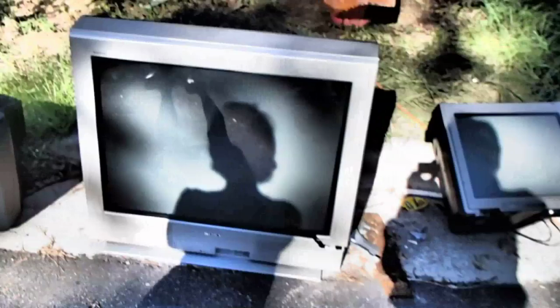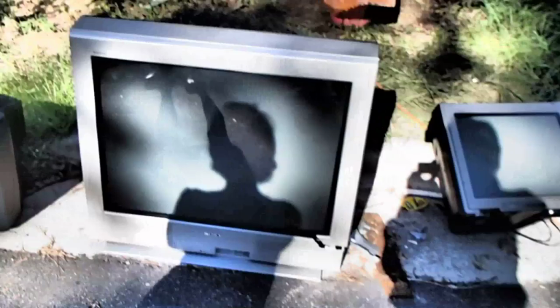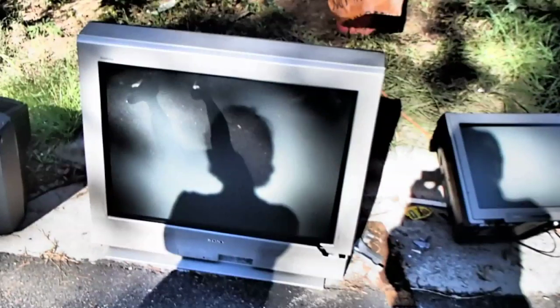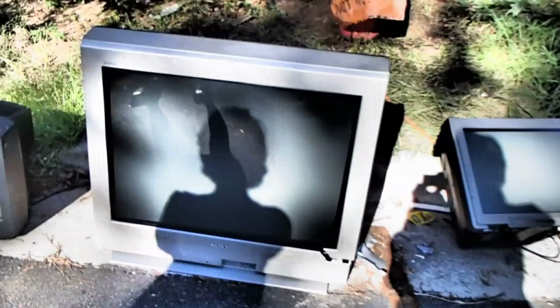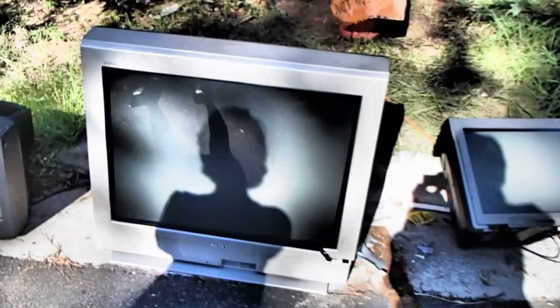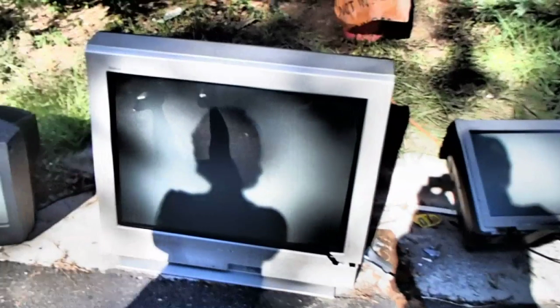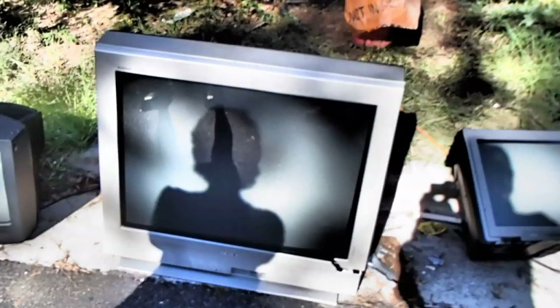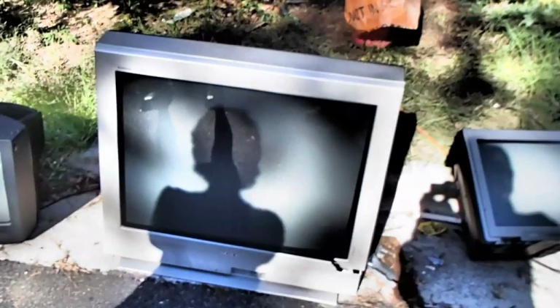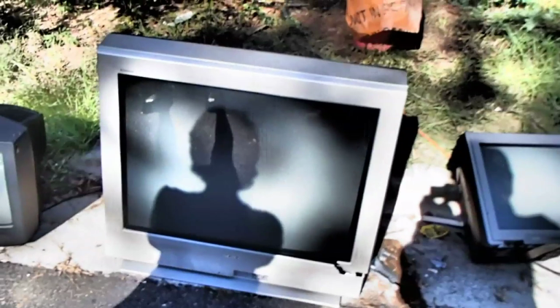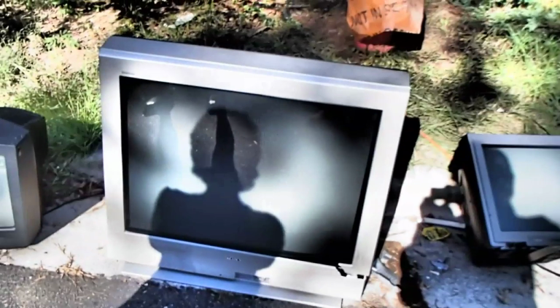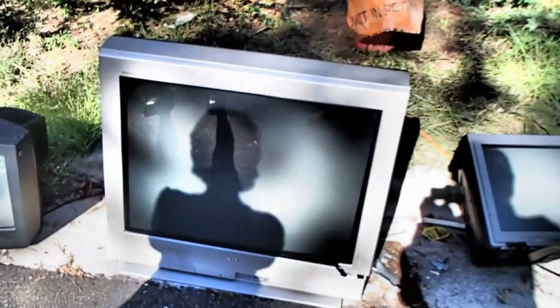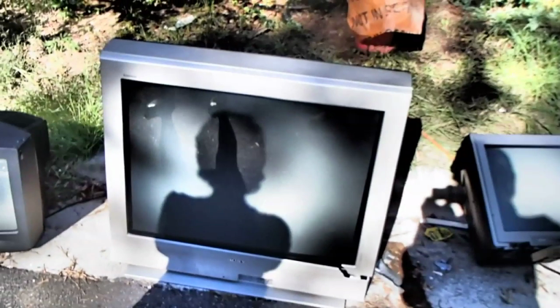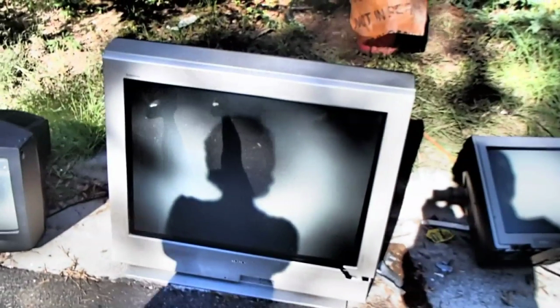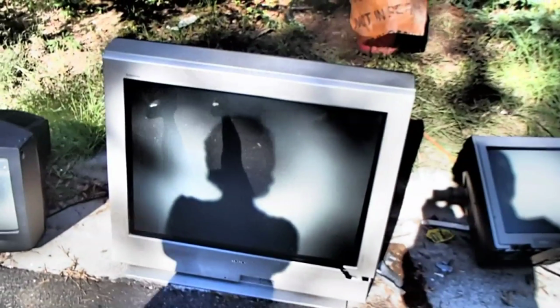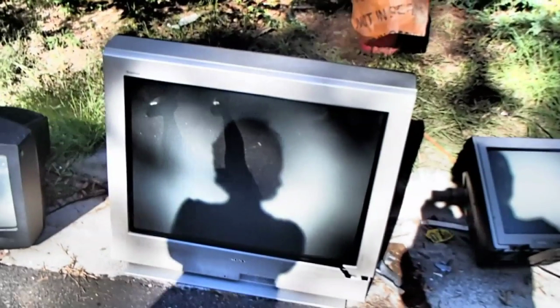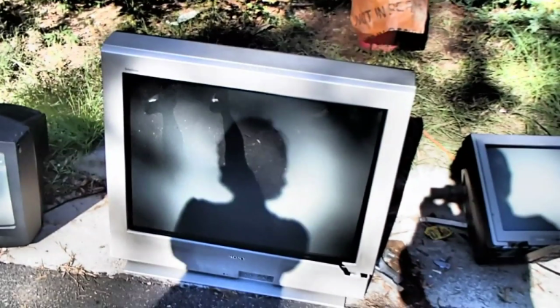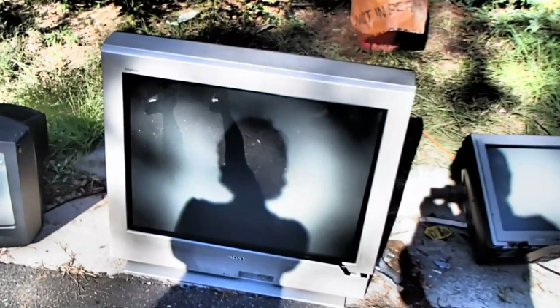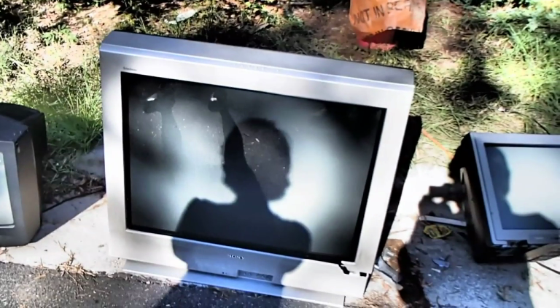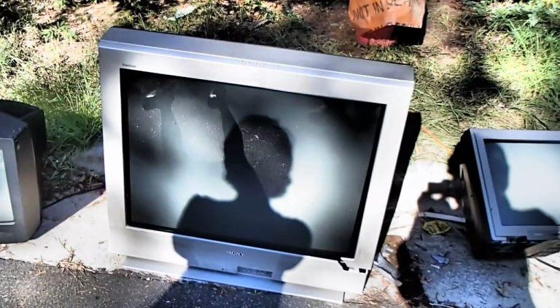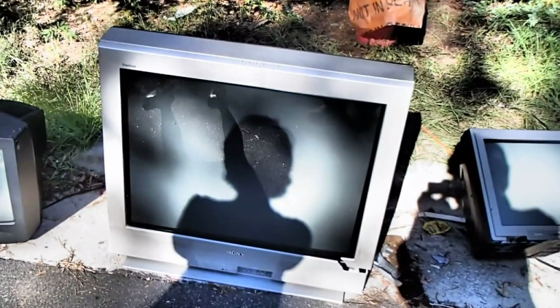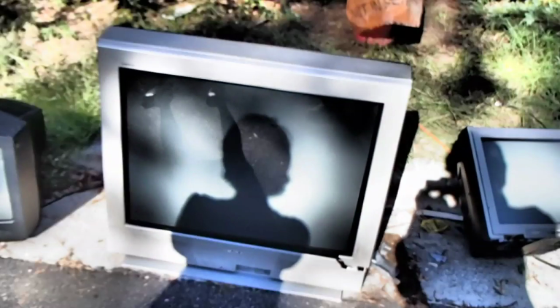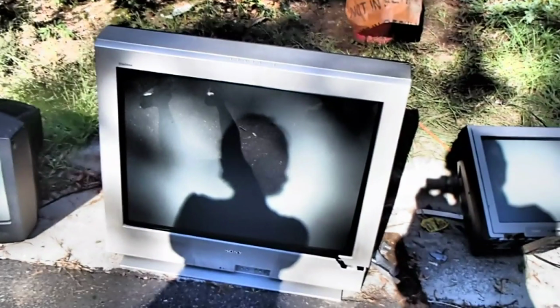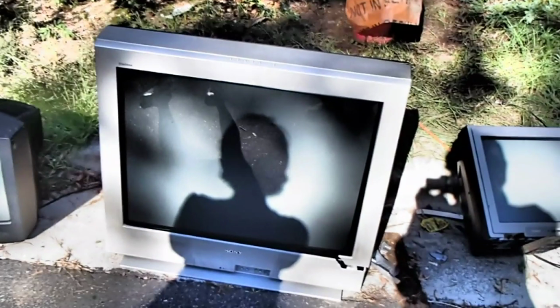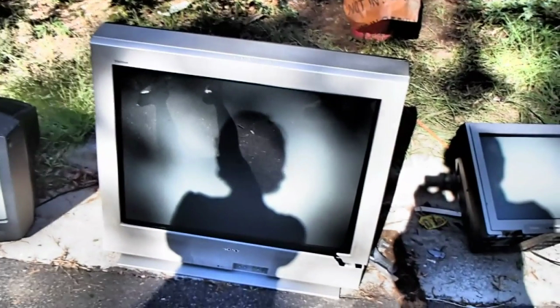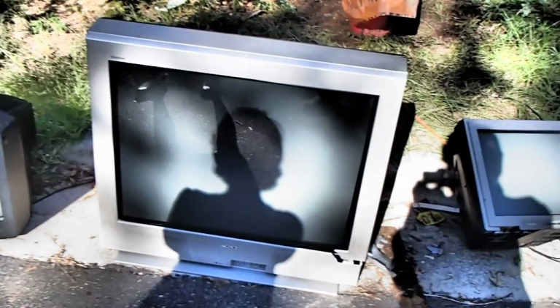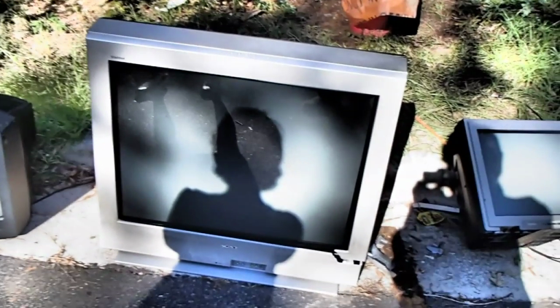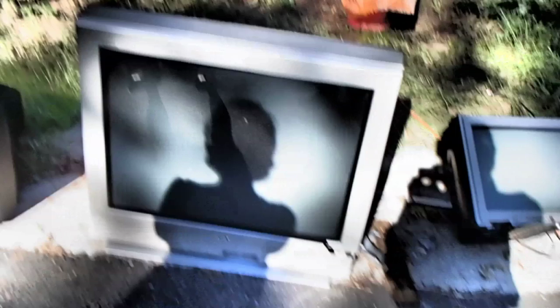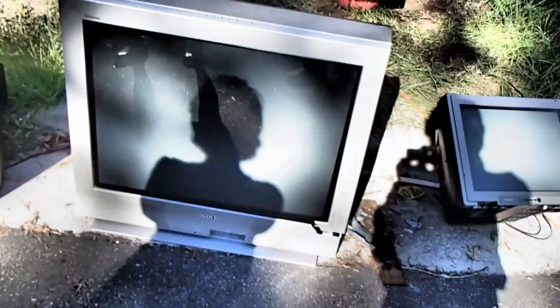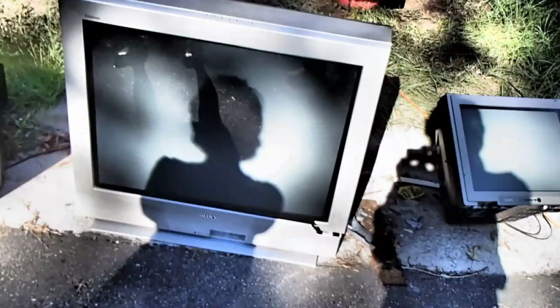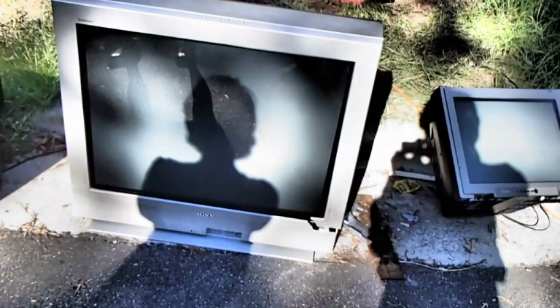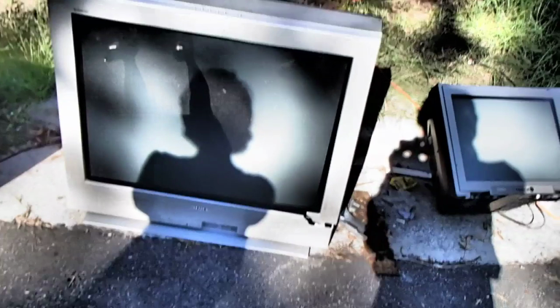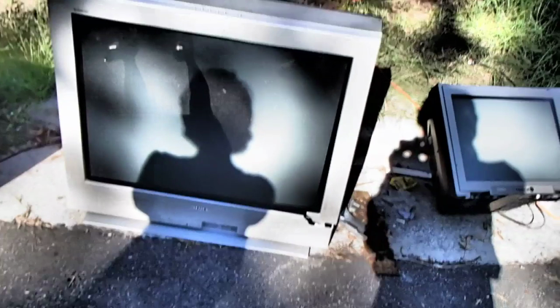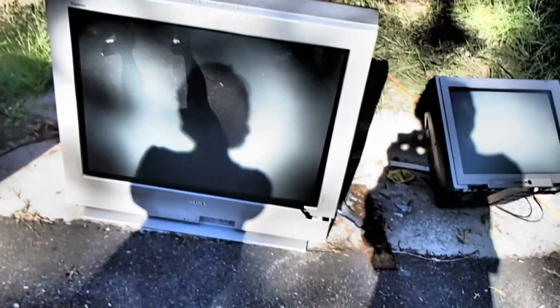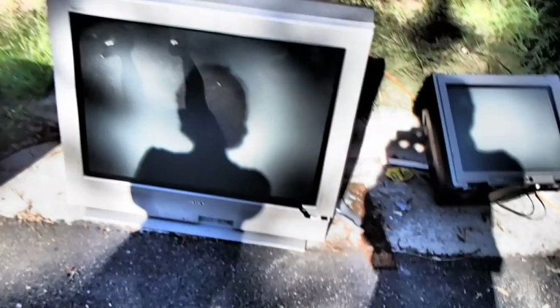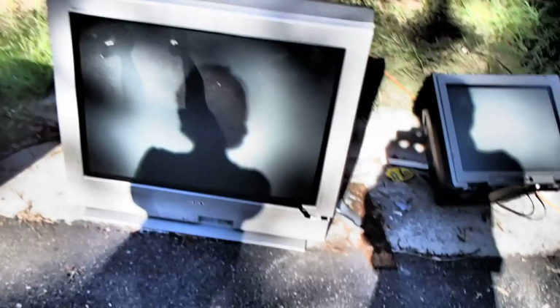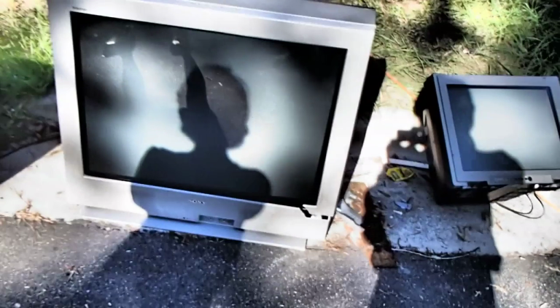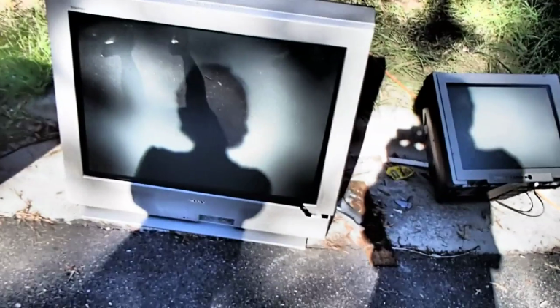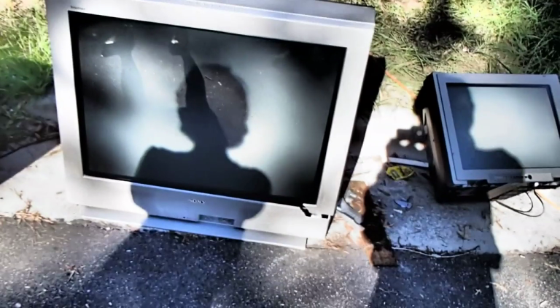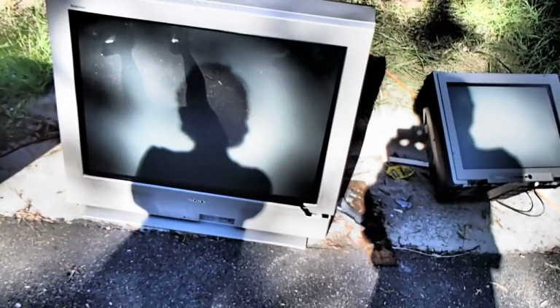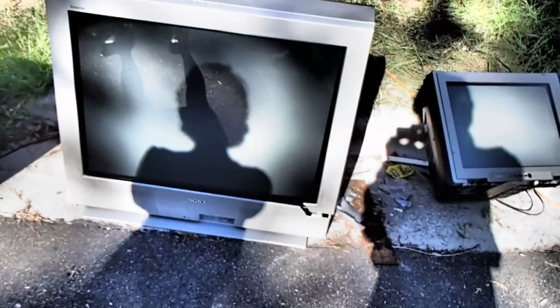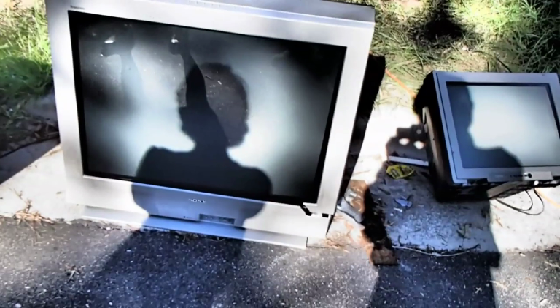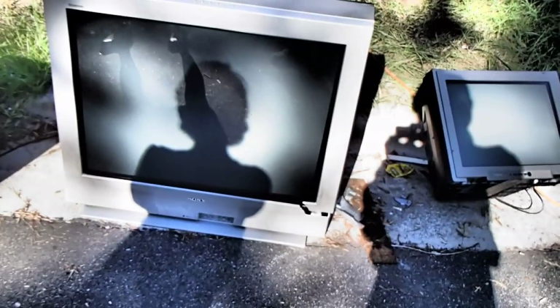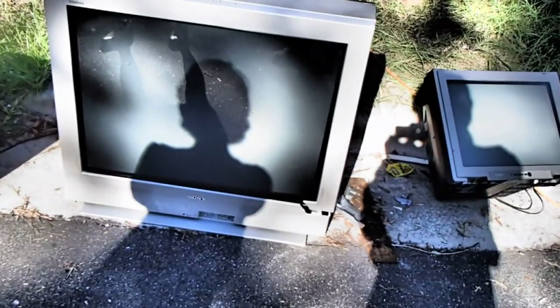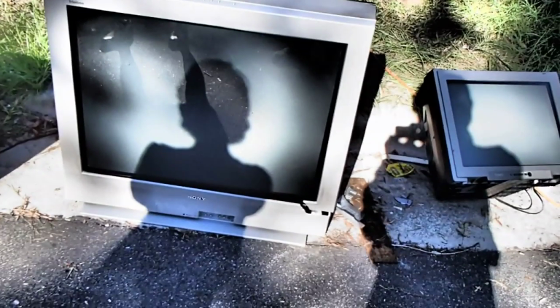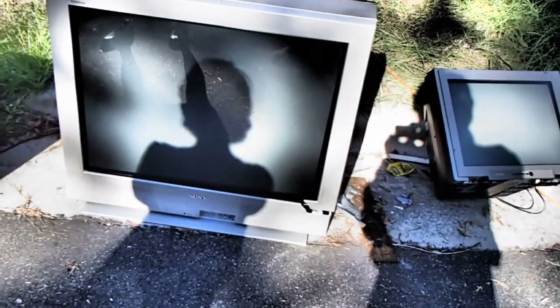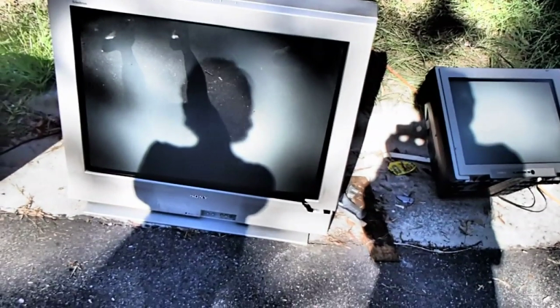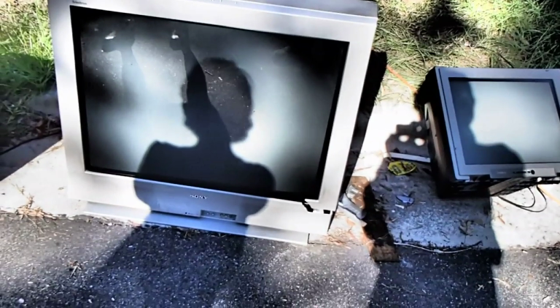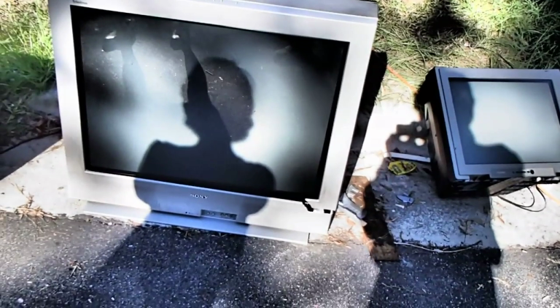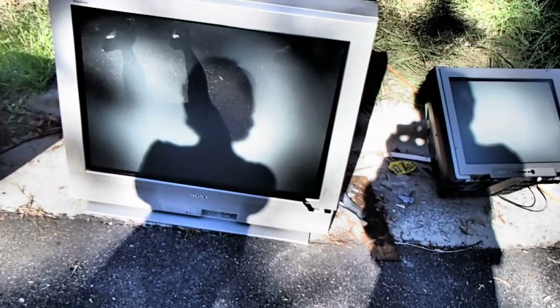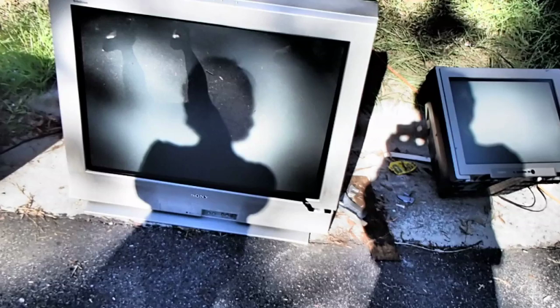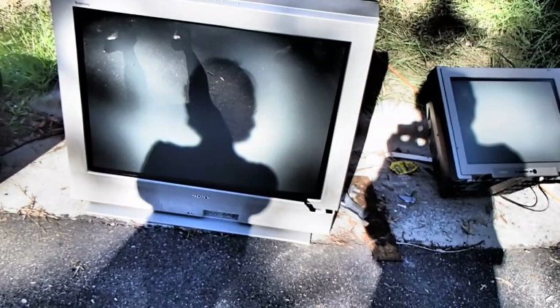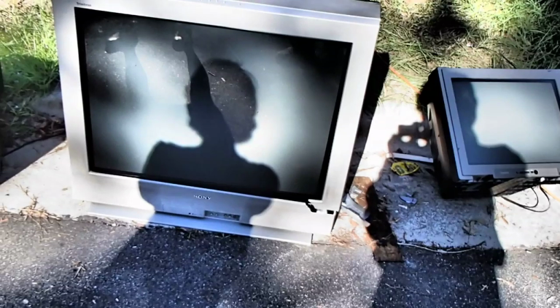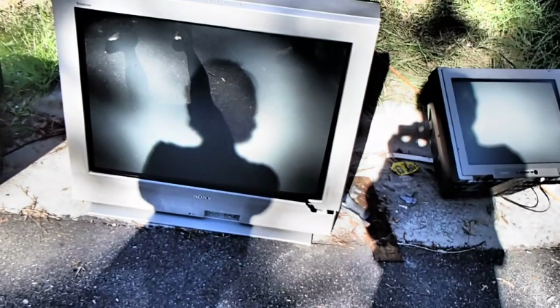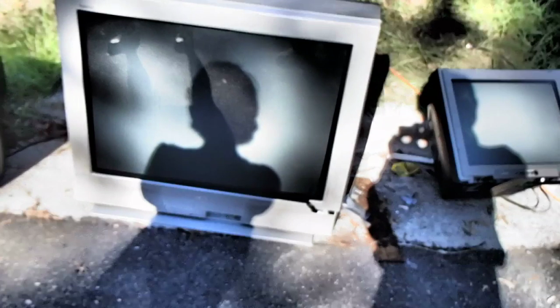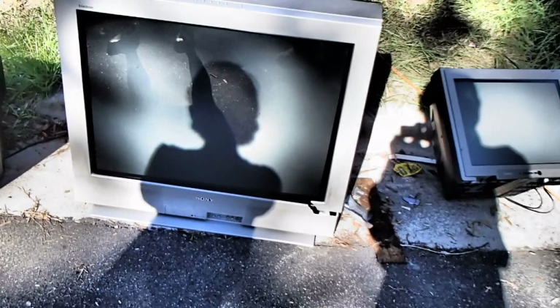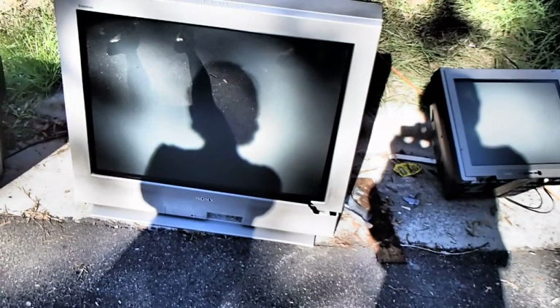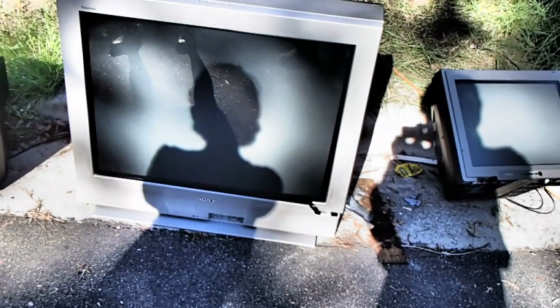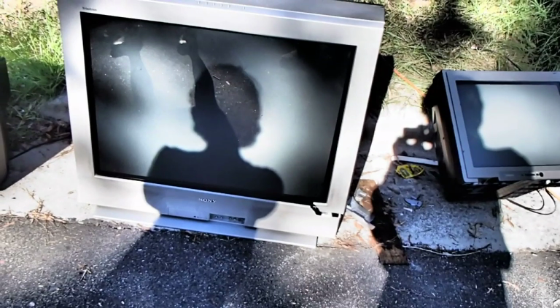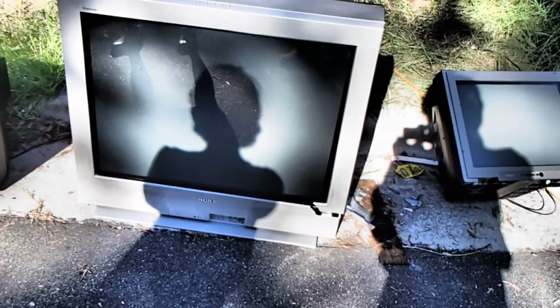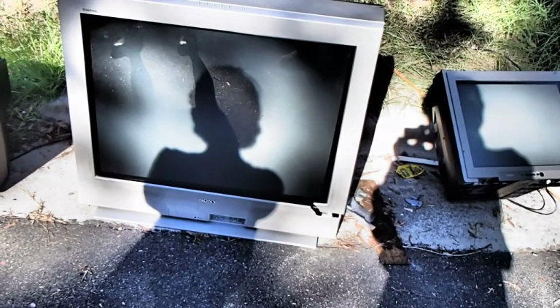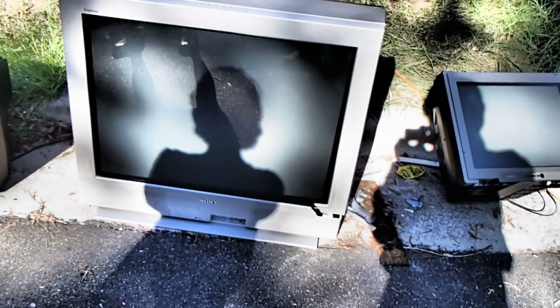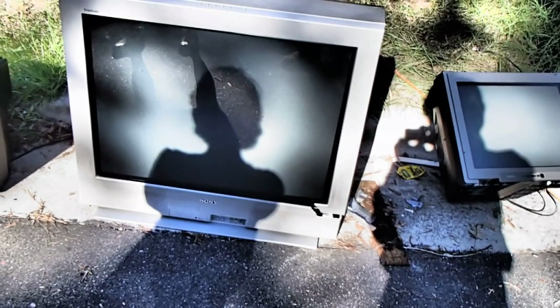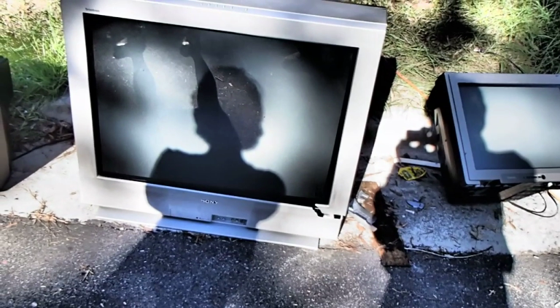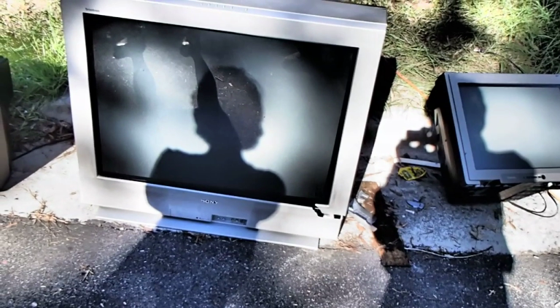Nothing's happening on this one. It's warming up. I turned it on. Something went.